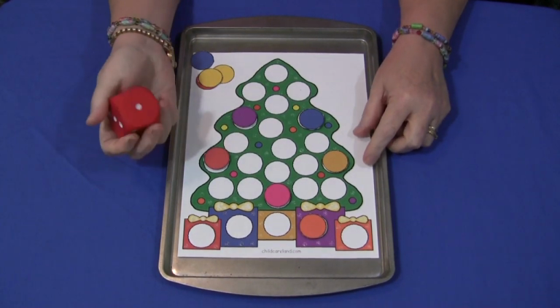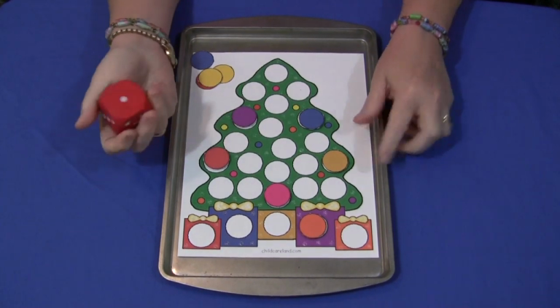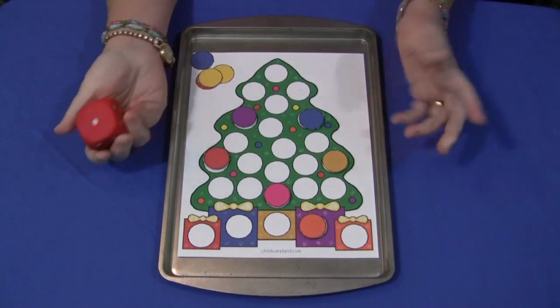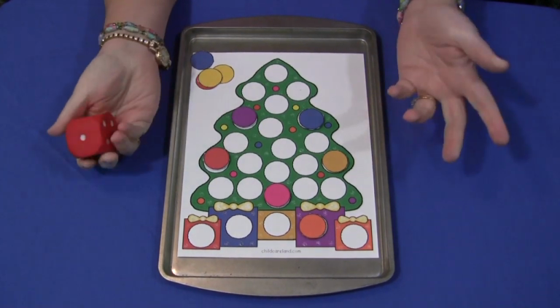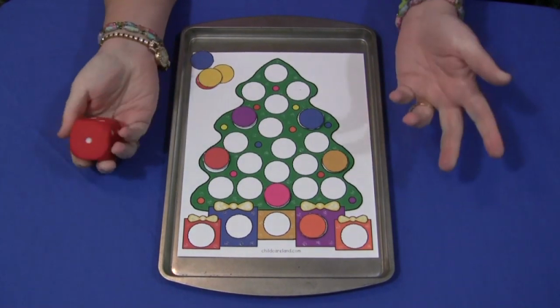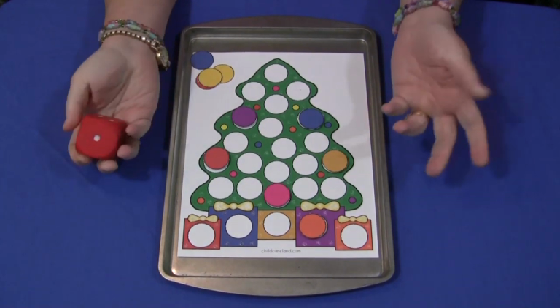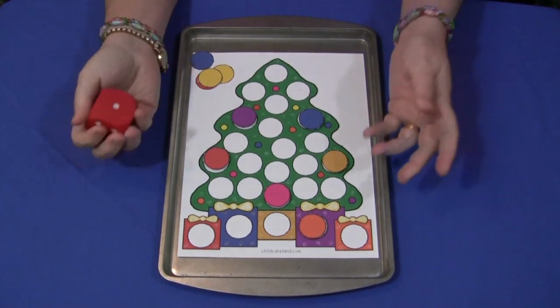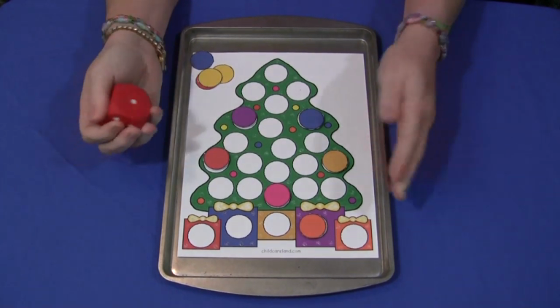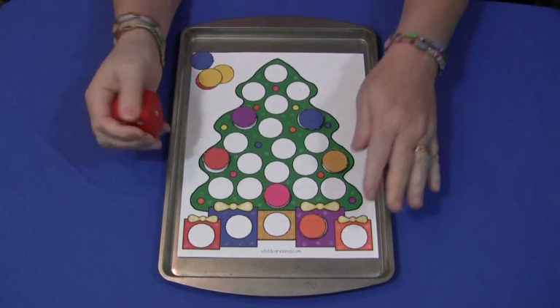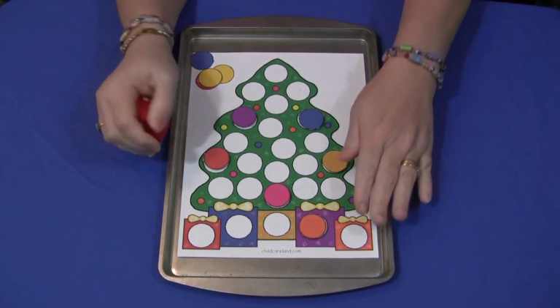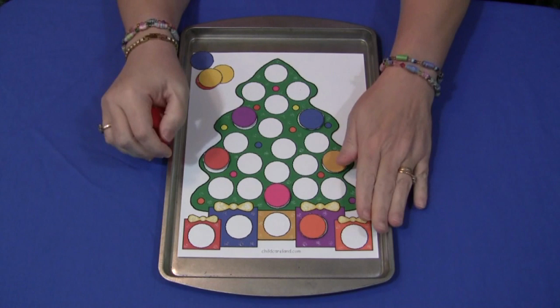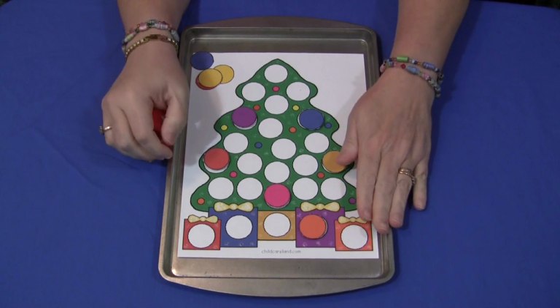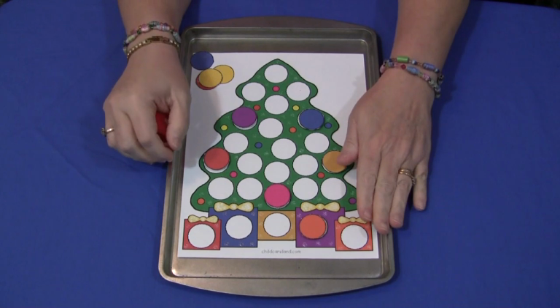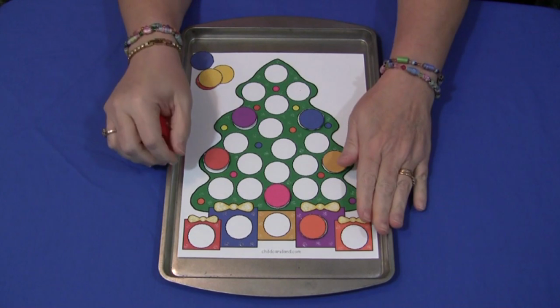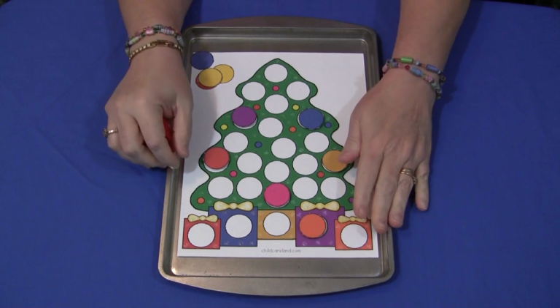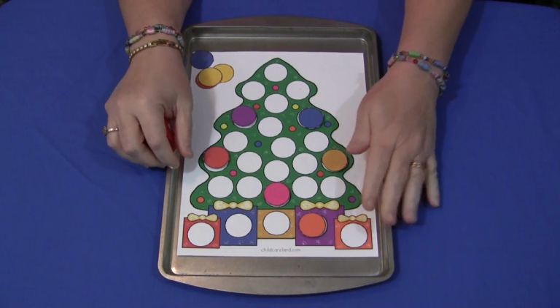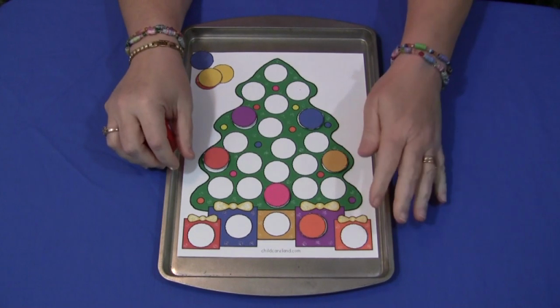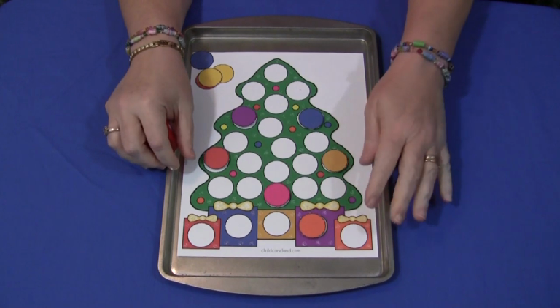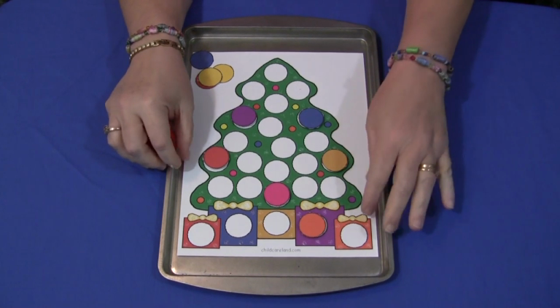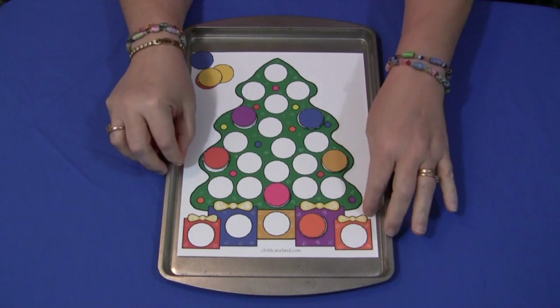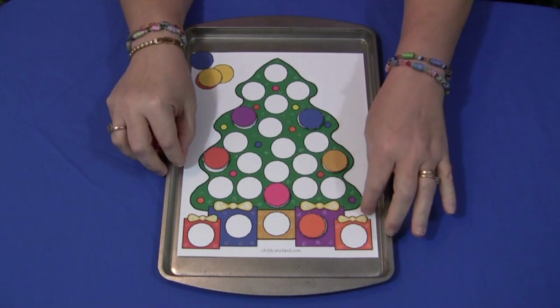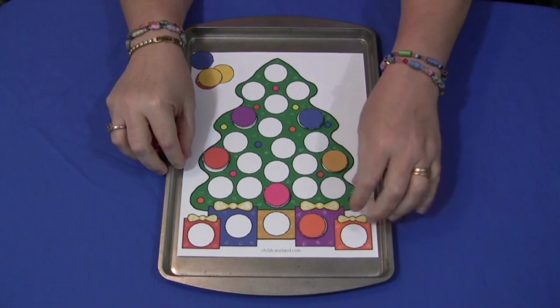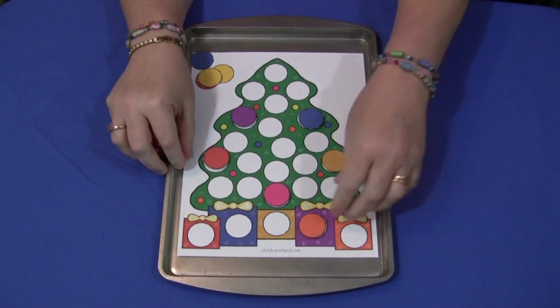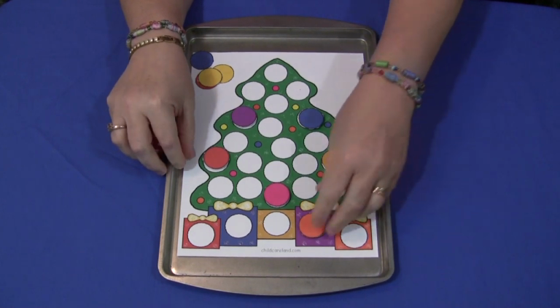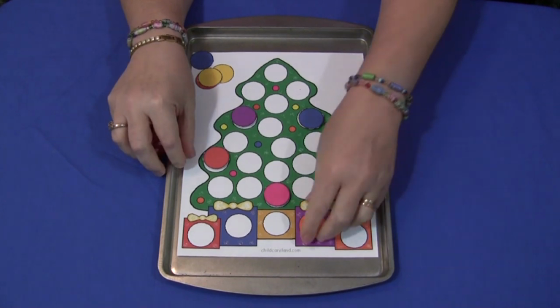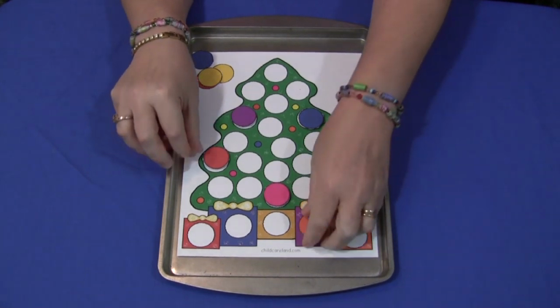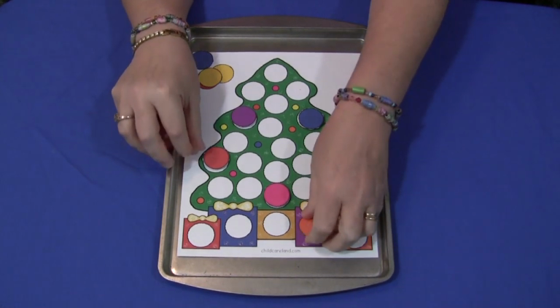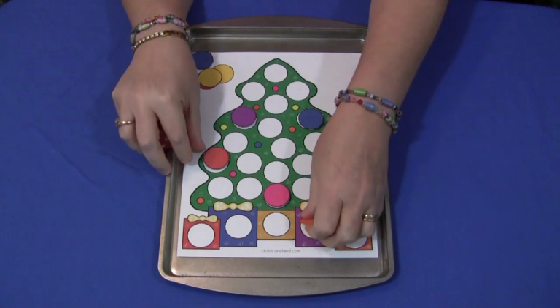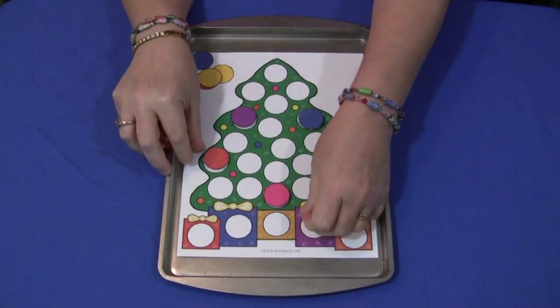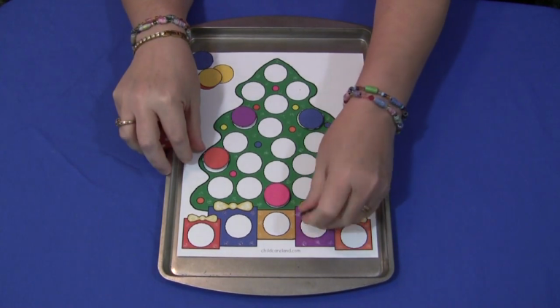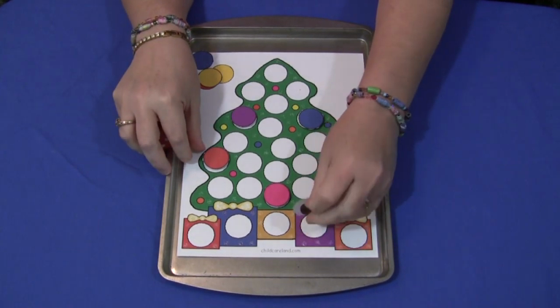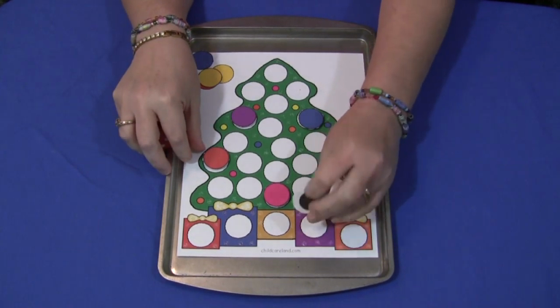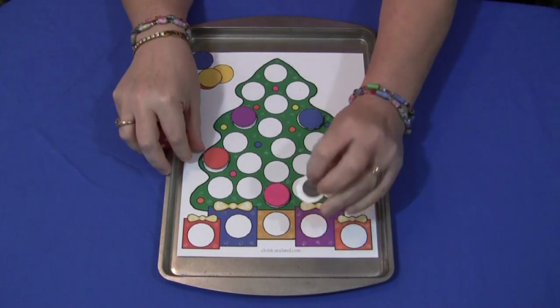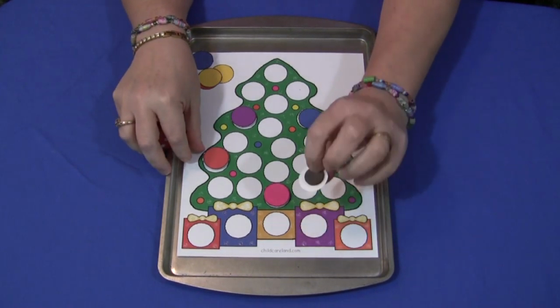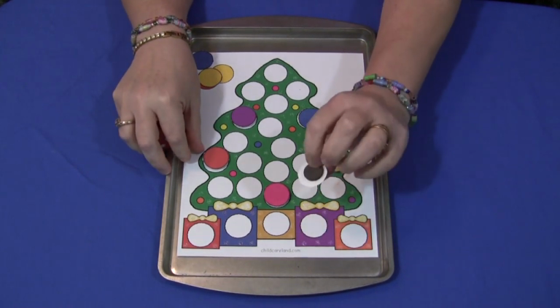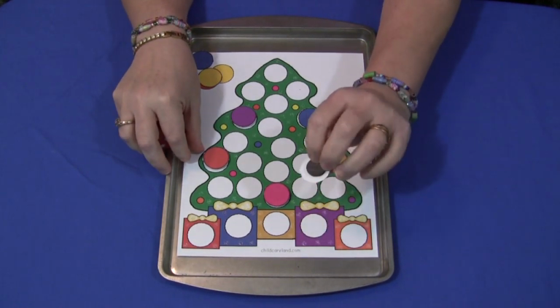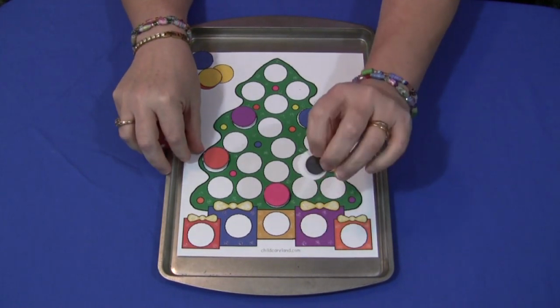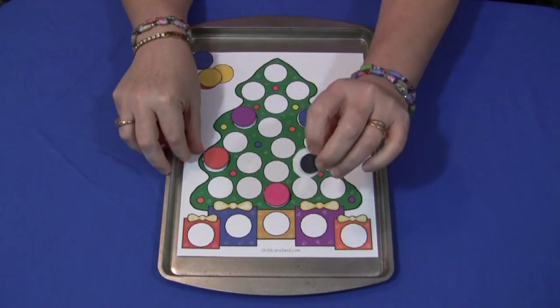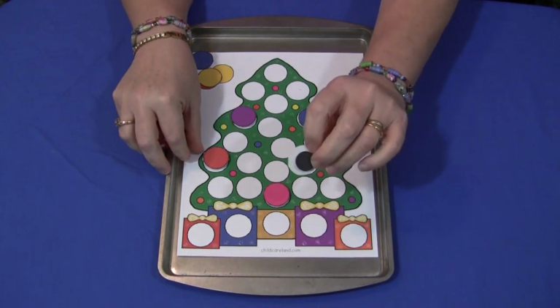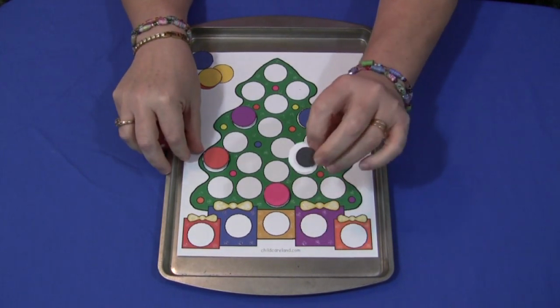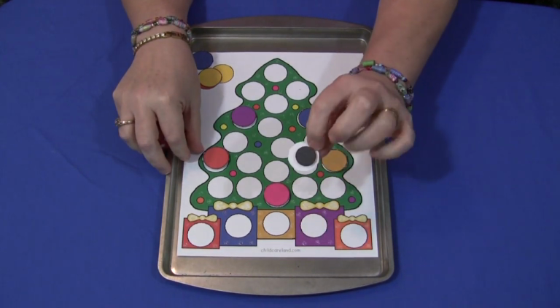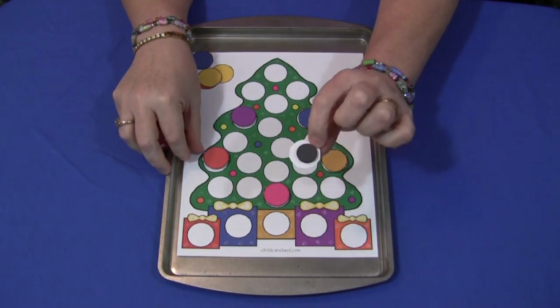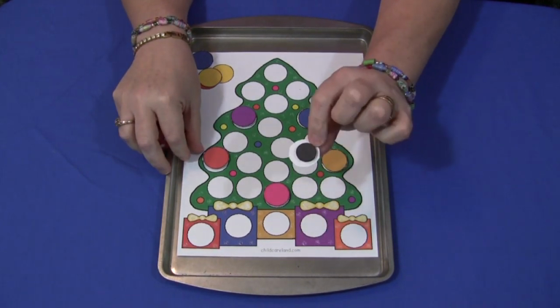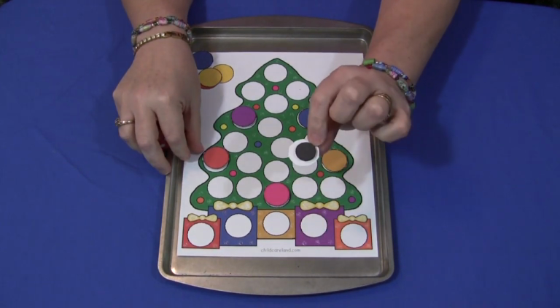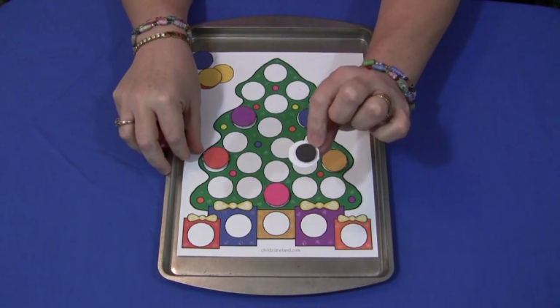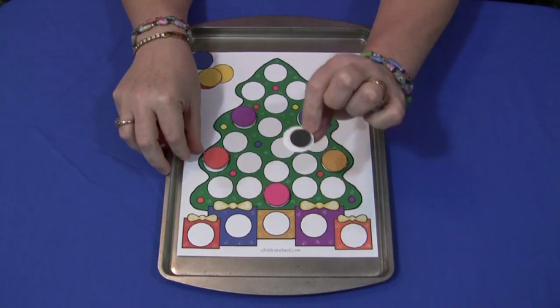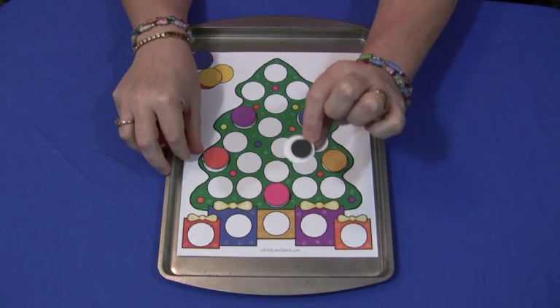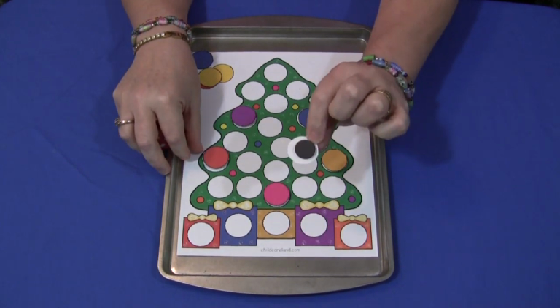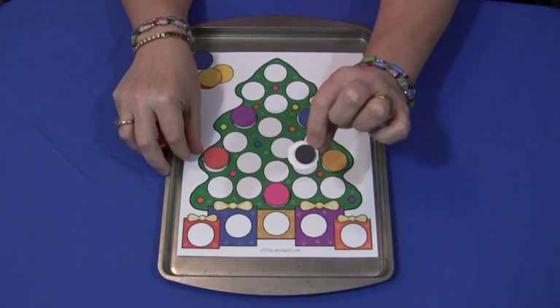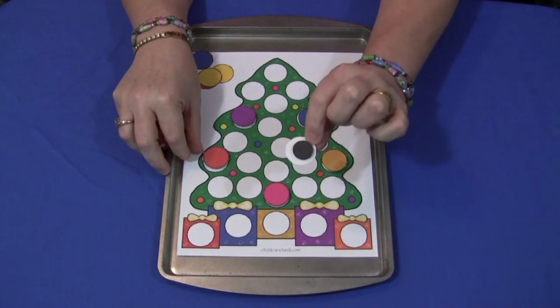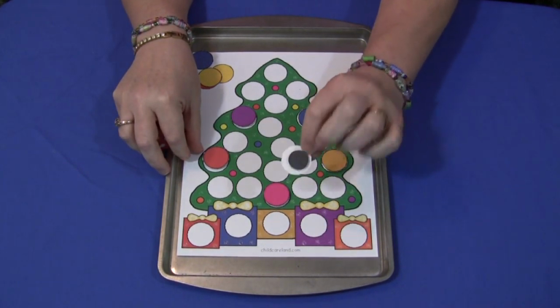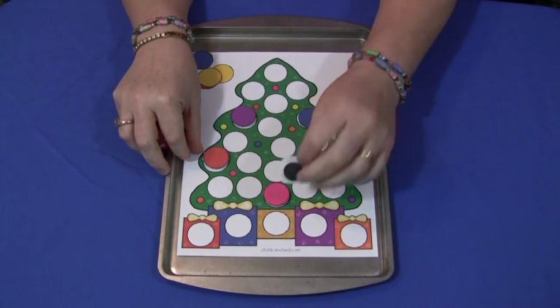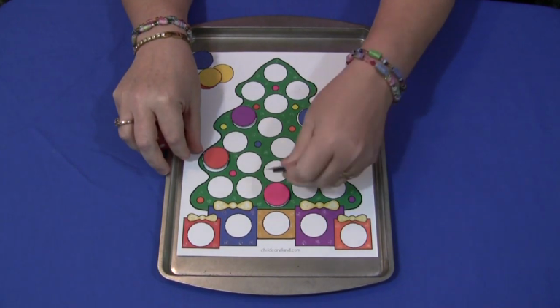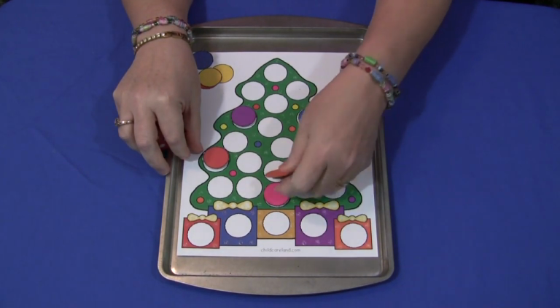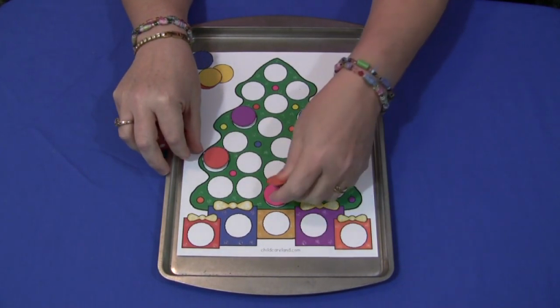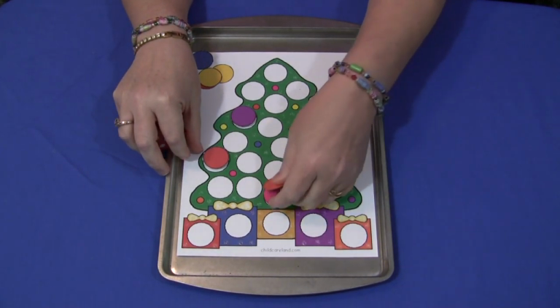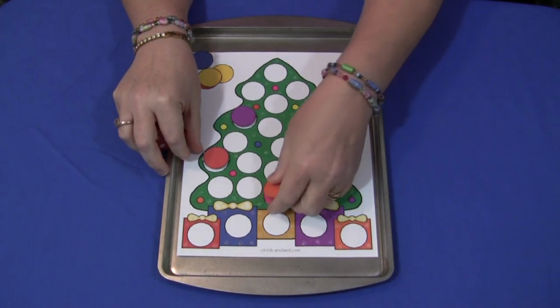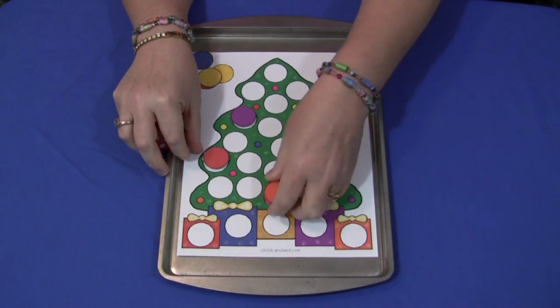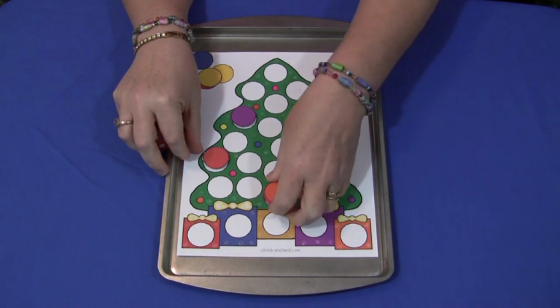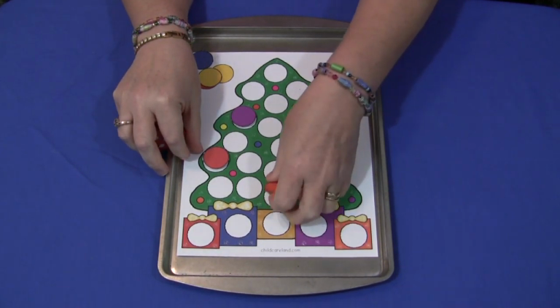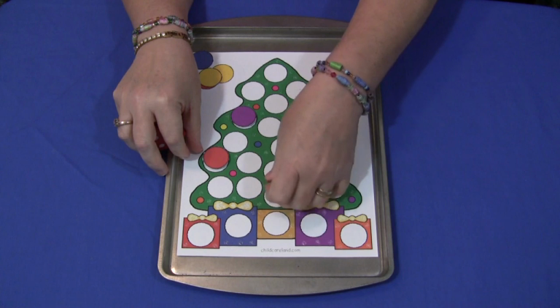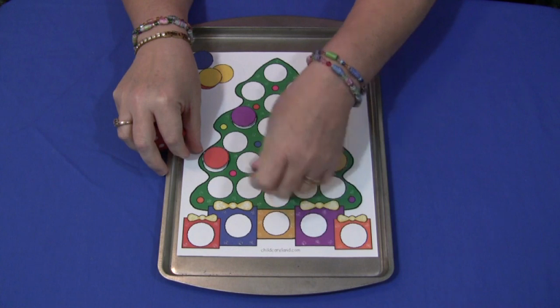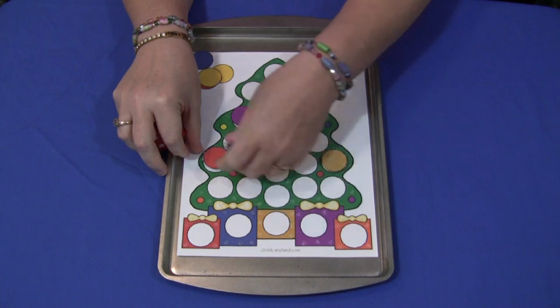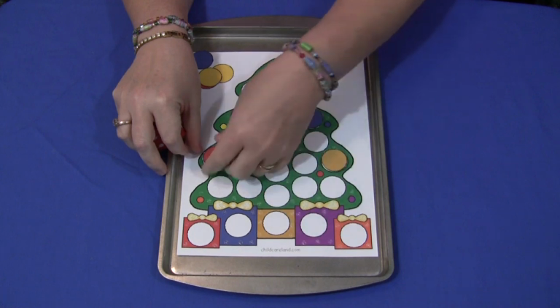It's very easy to set up. I always do these on a metal cookie sheet and put self-adhesive magnets on the back of these, but you don't have to.